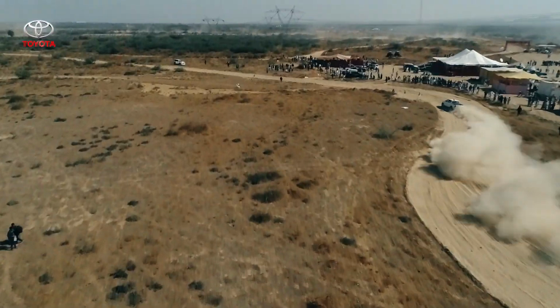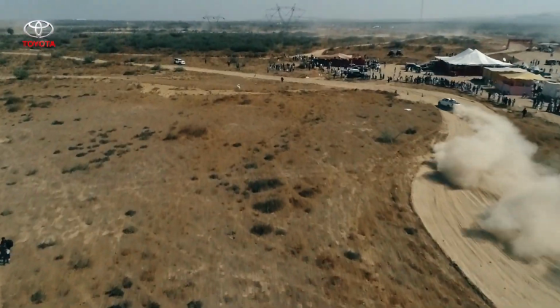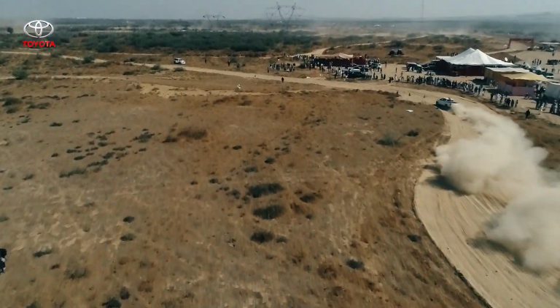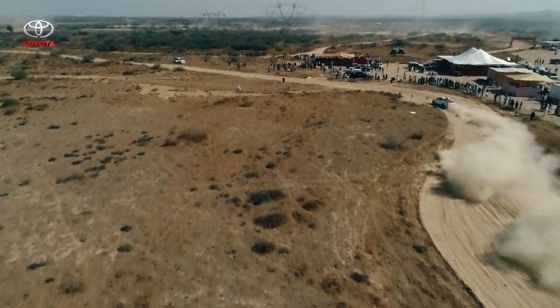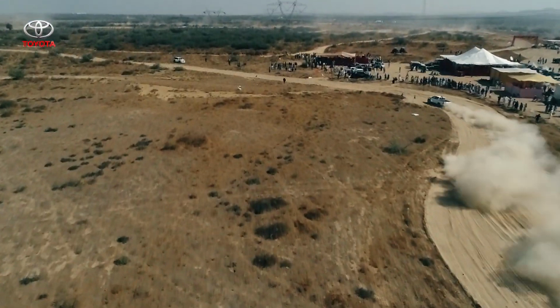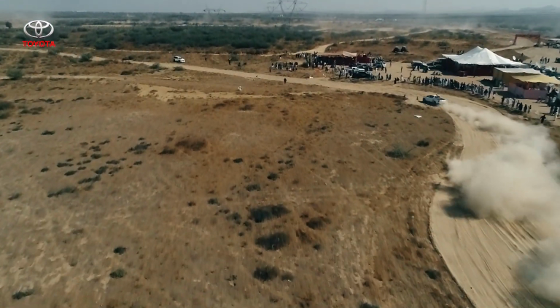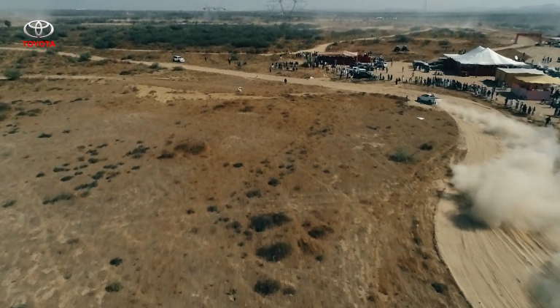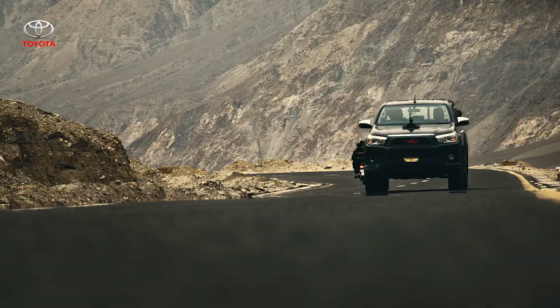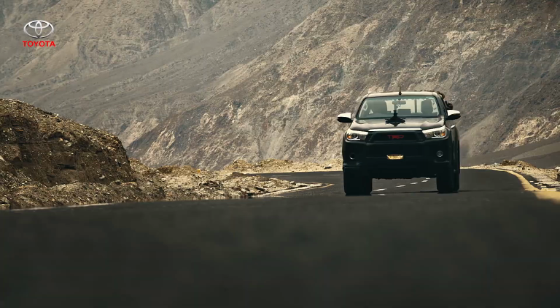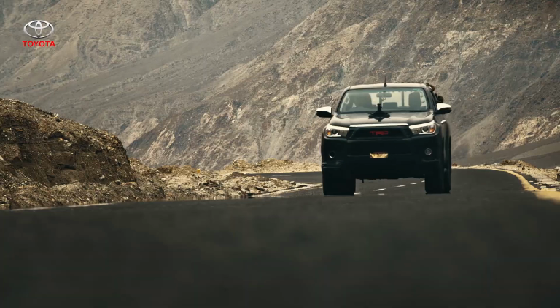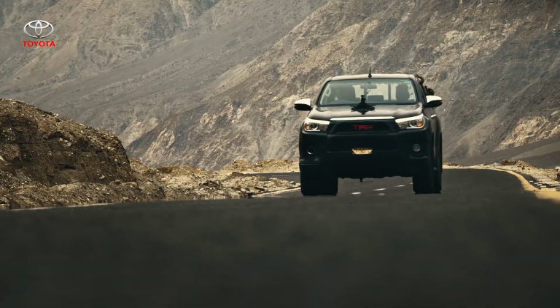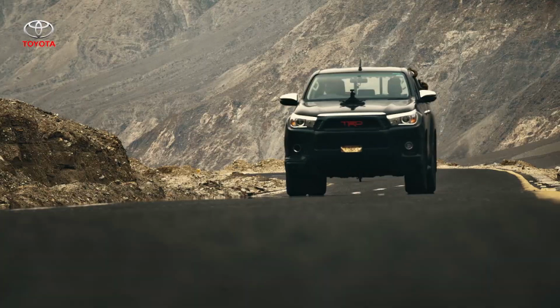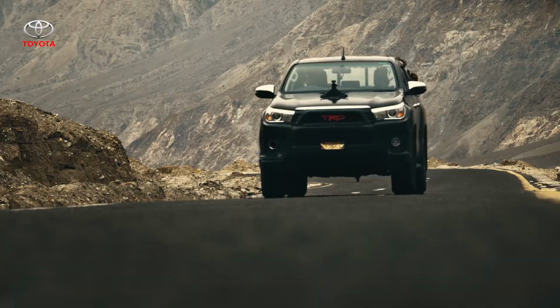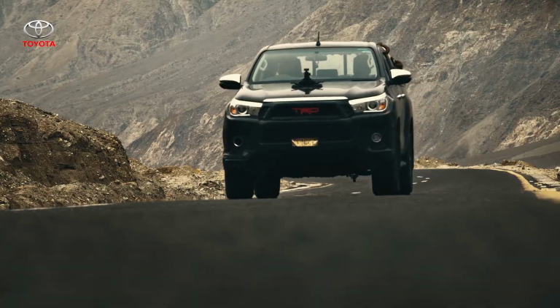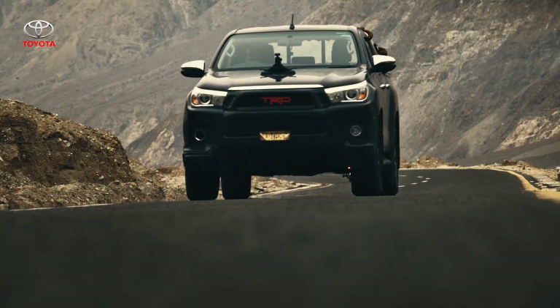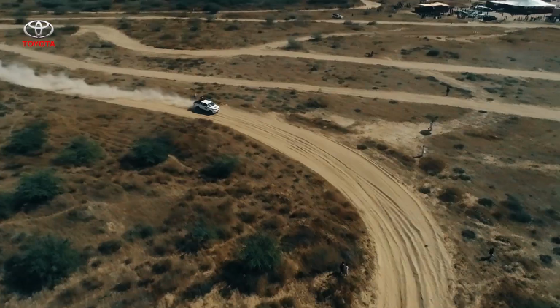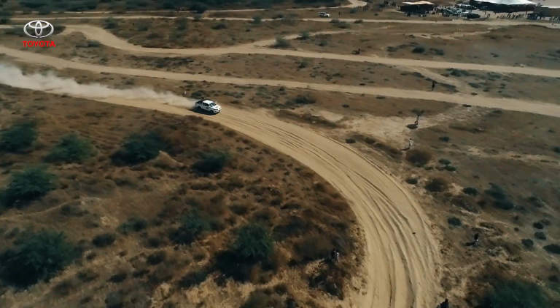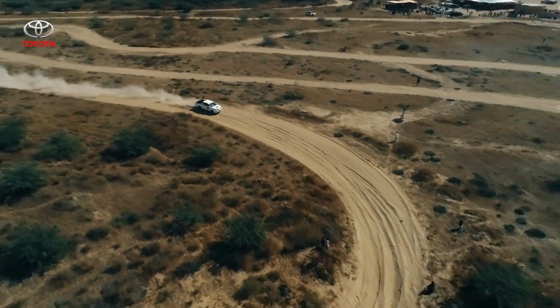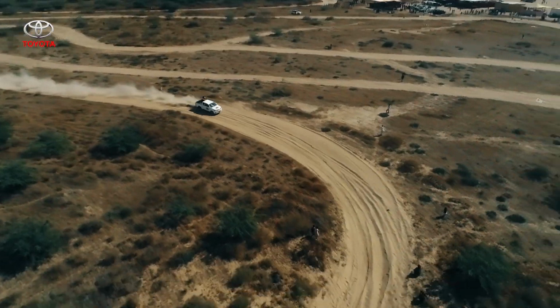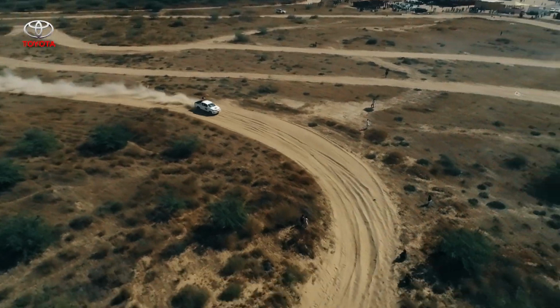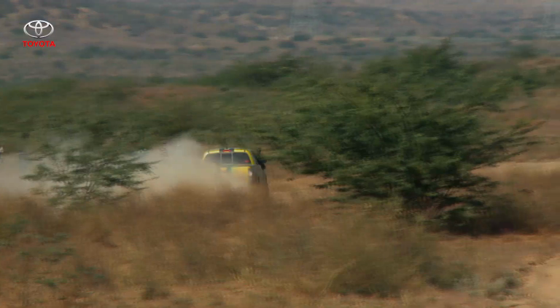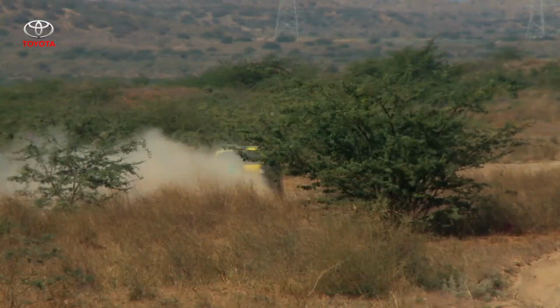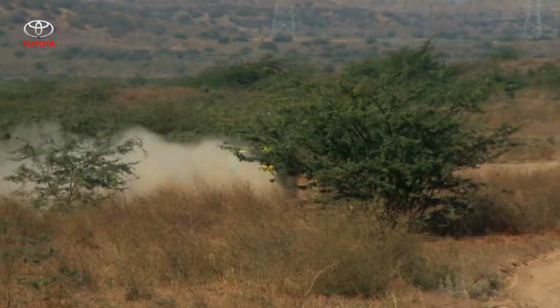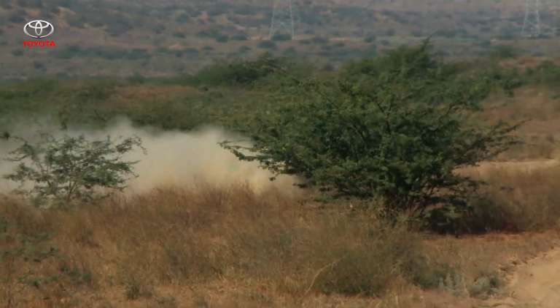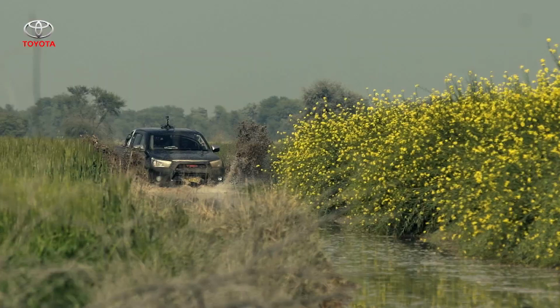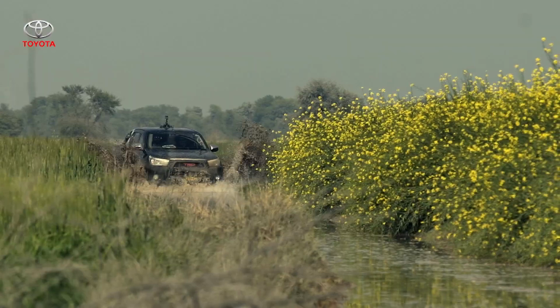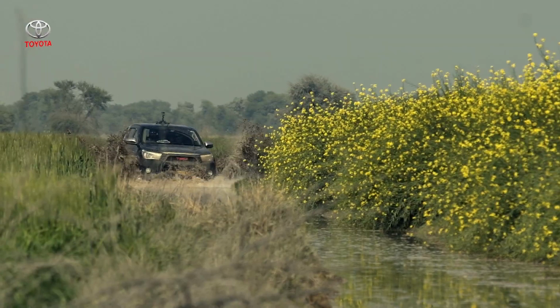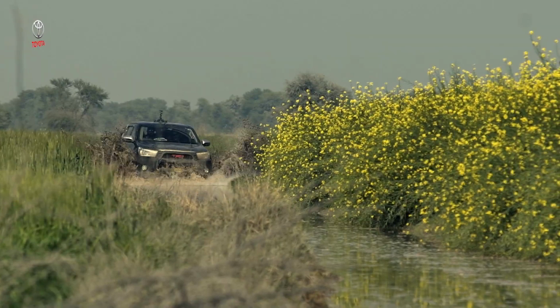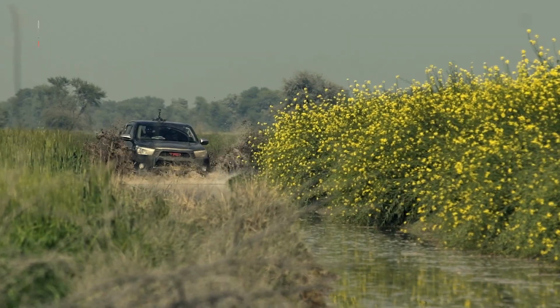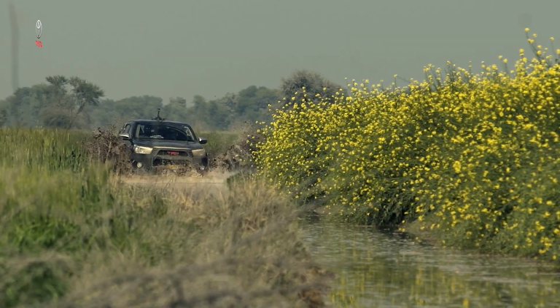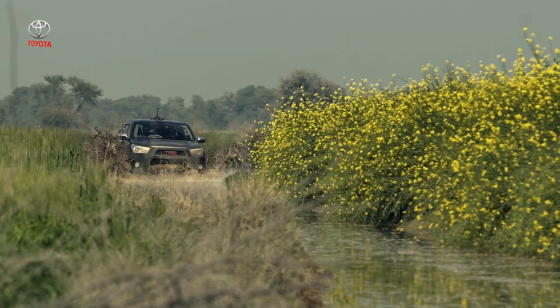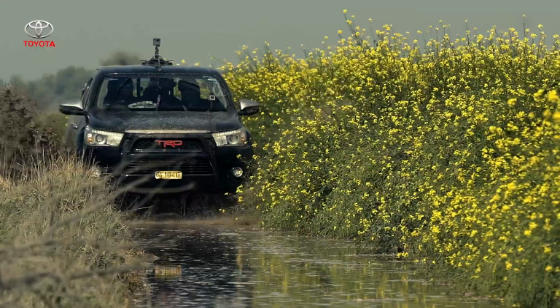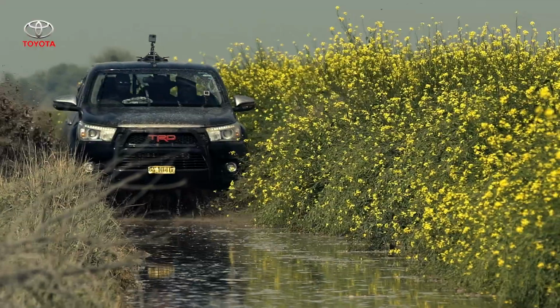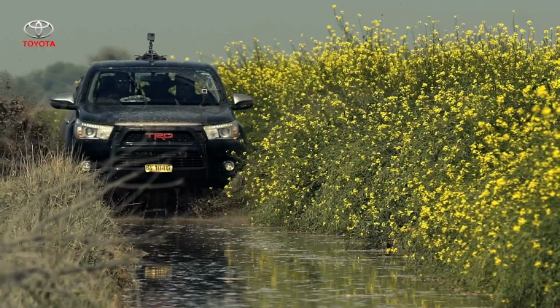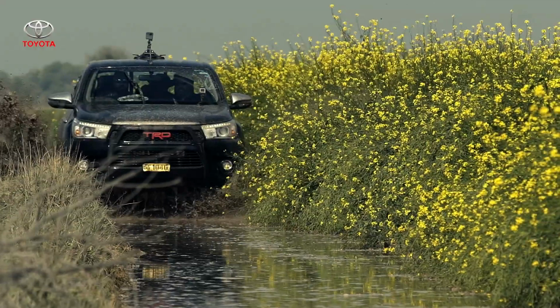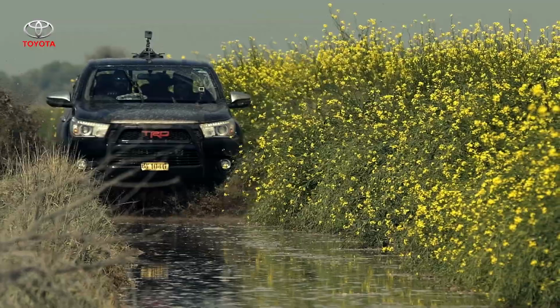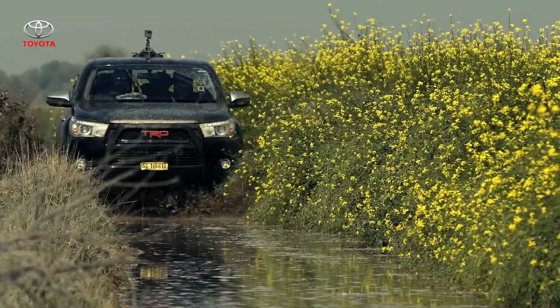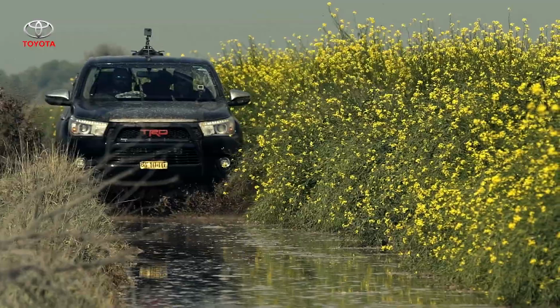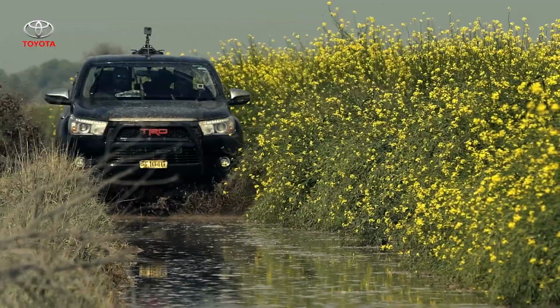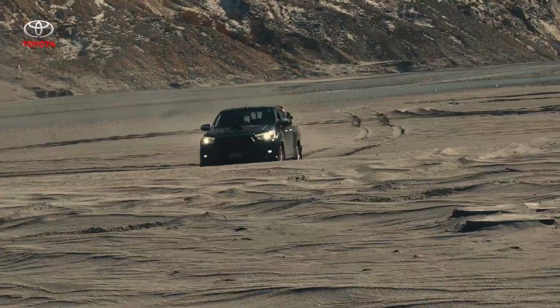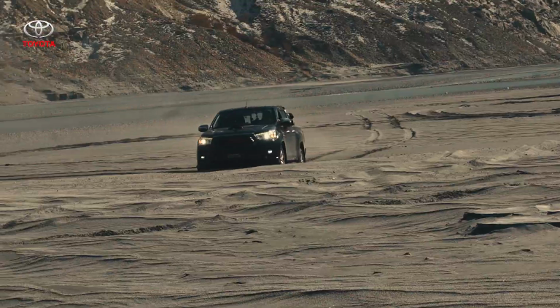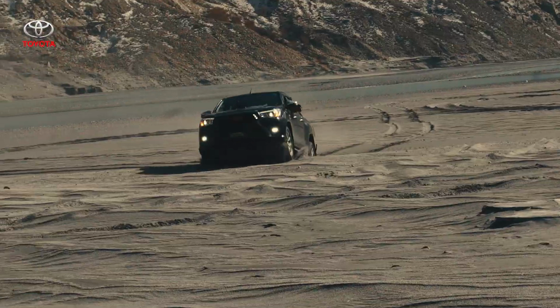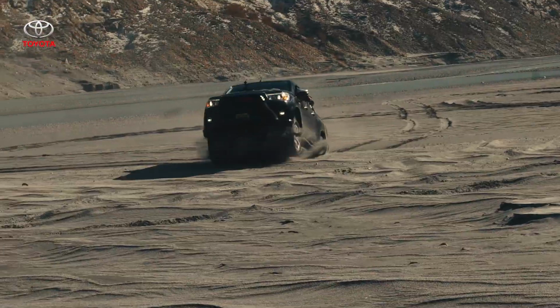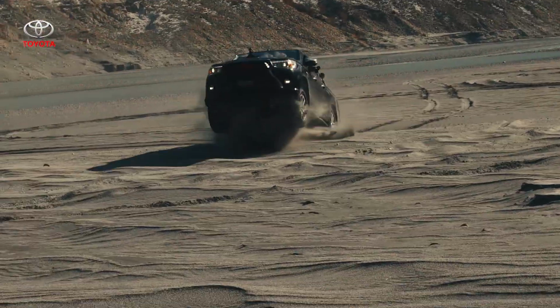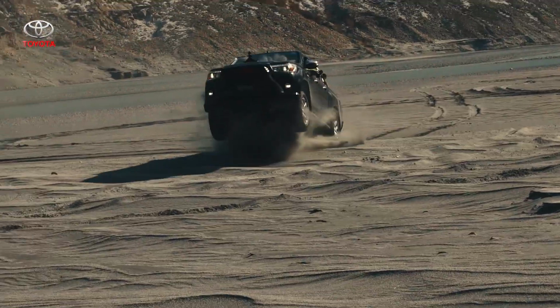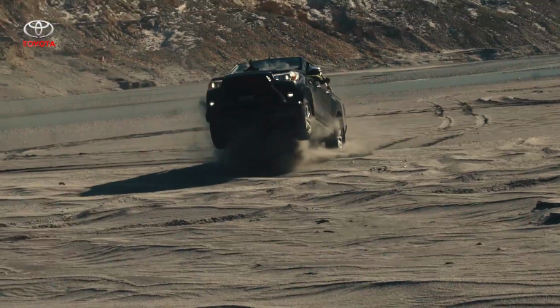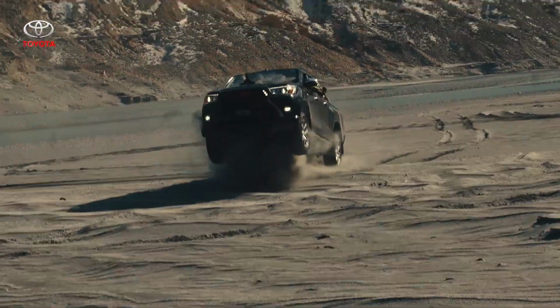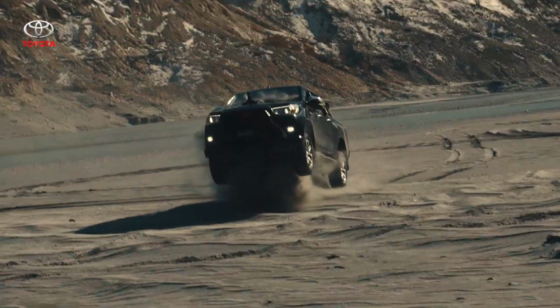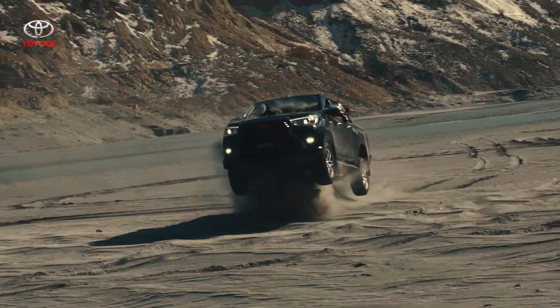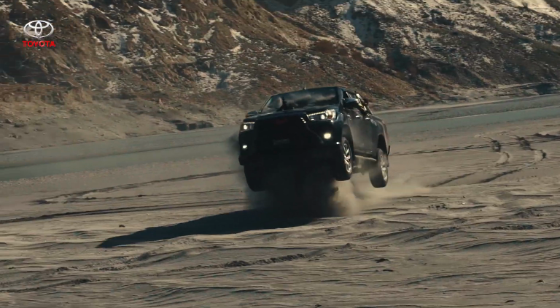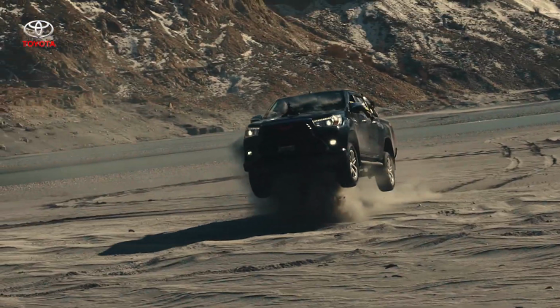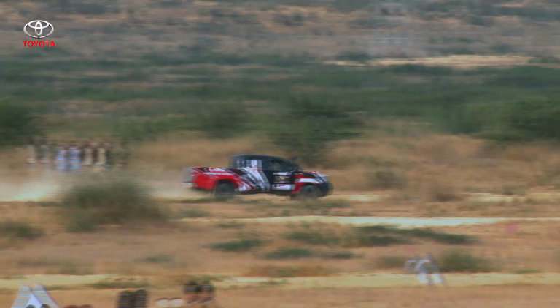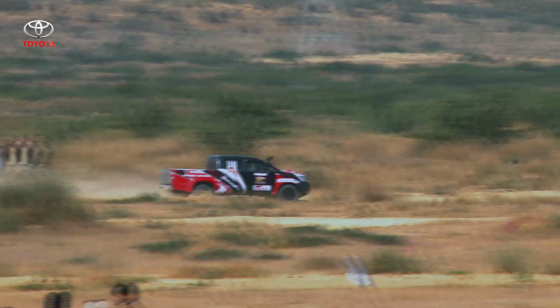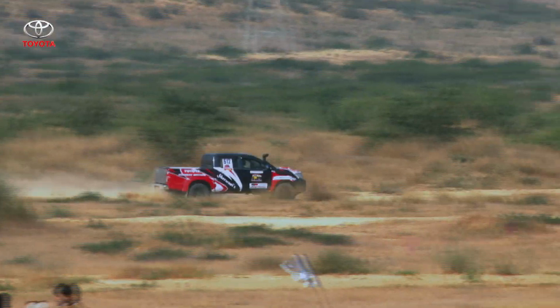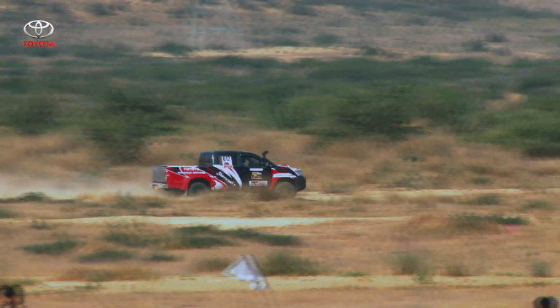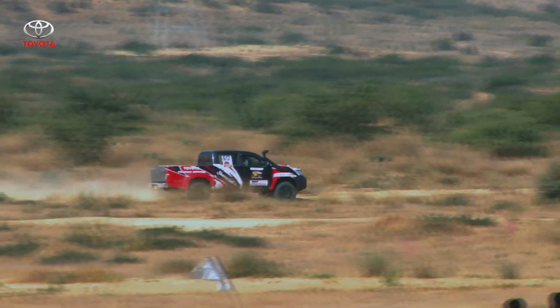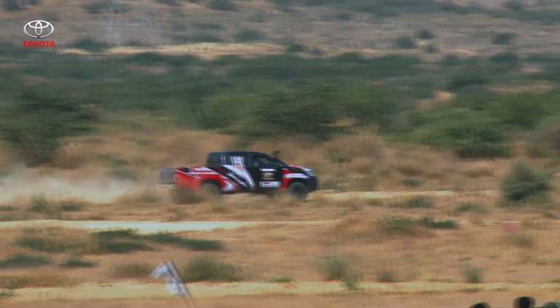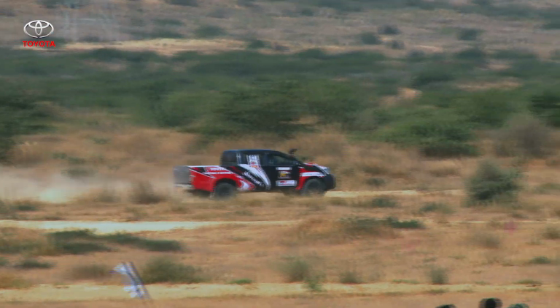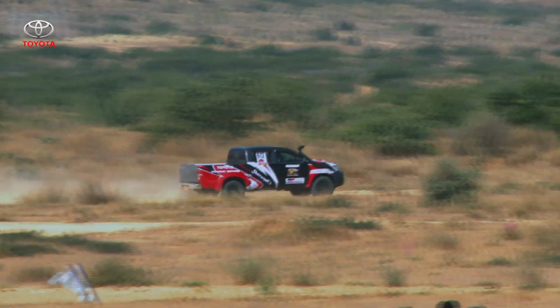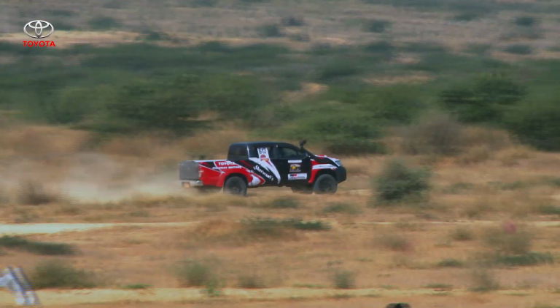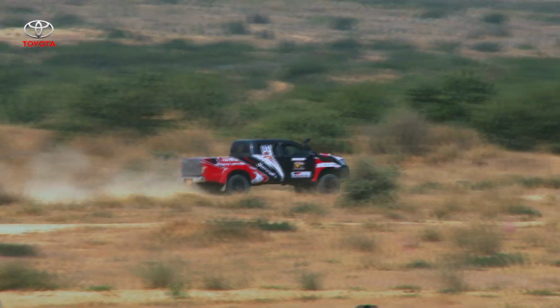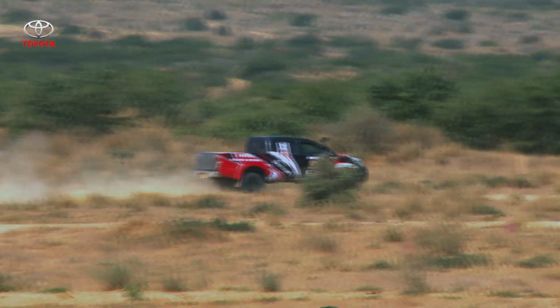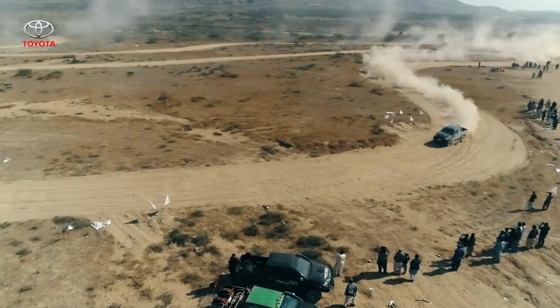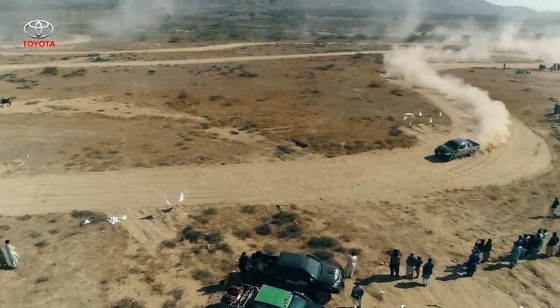For decades the Pakistani market has known the Toyota Hilux as the most dominant four-wheeler on its roads.